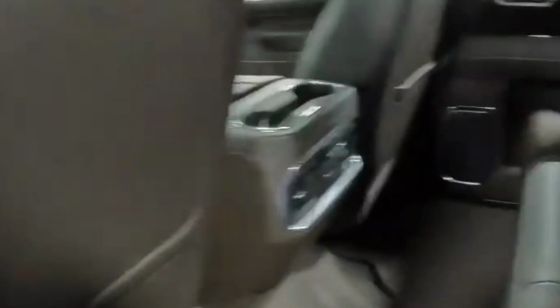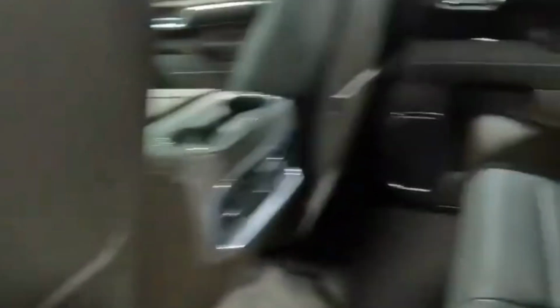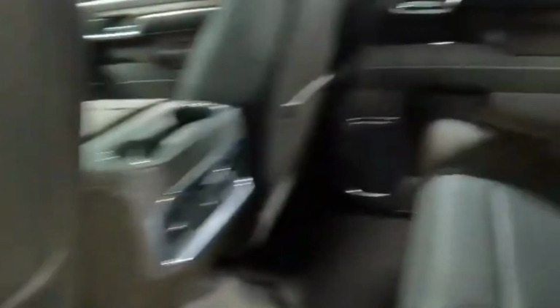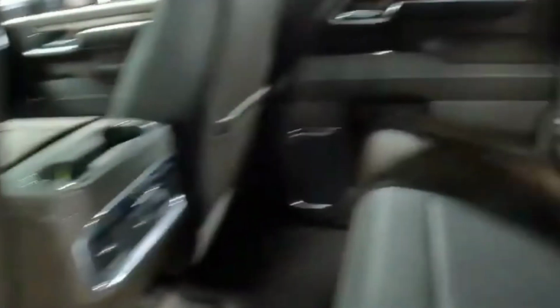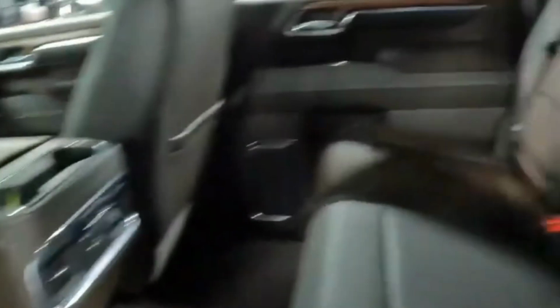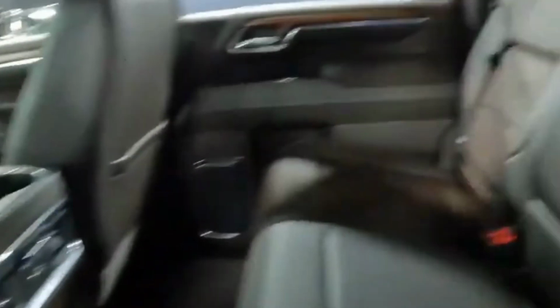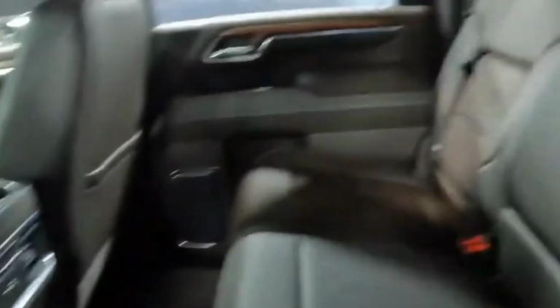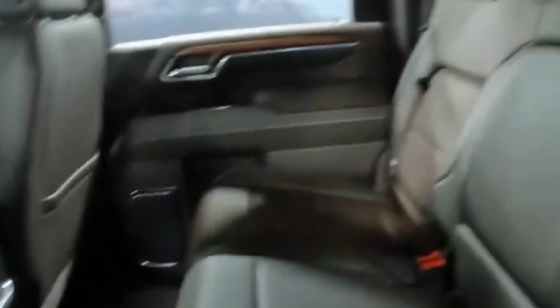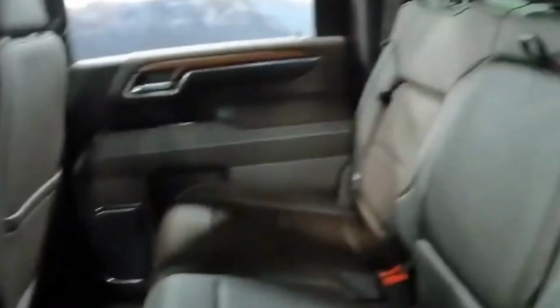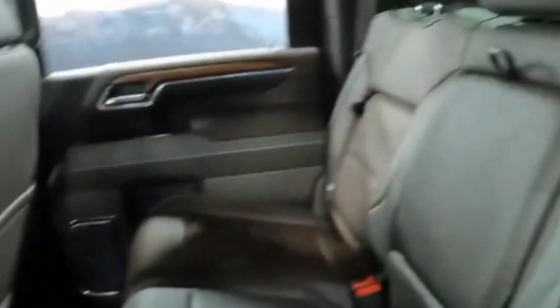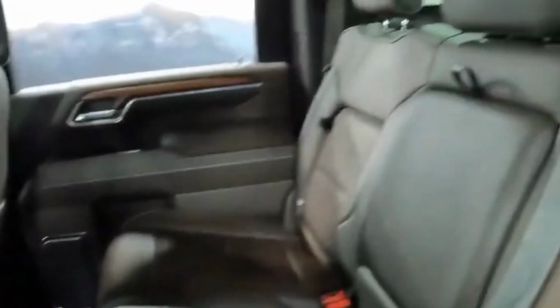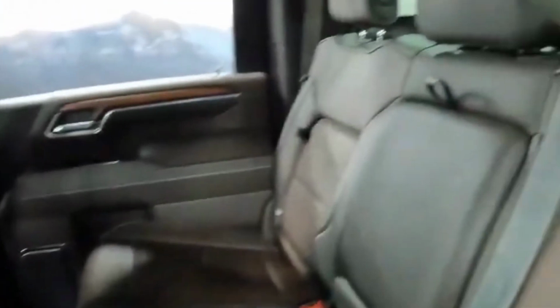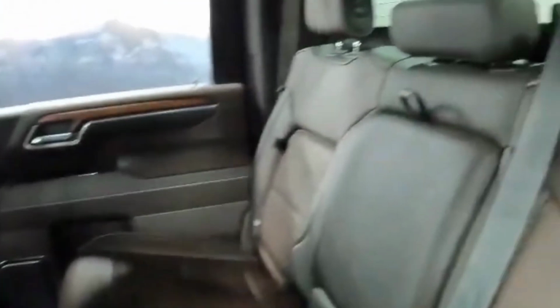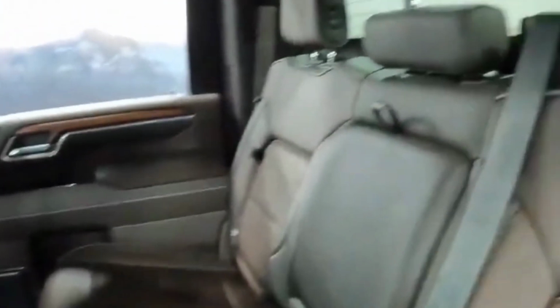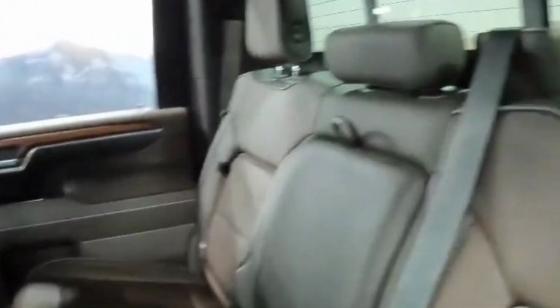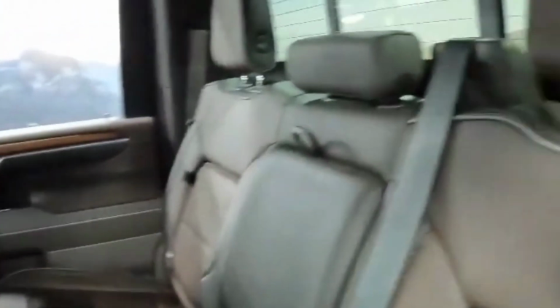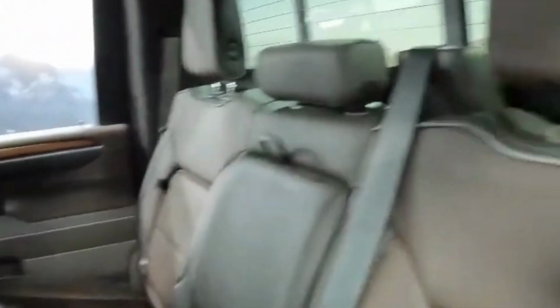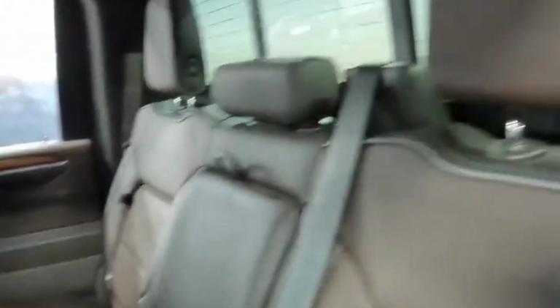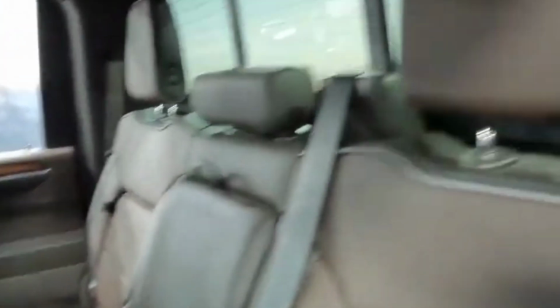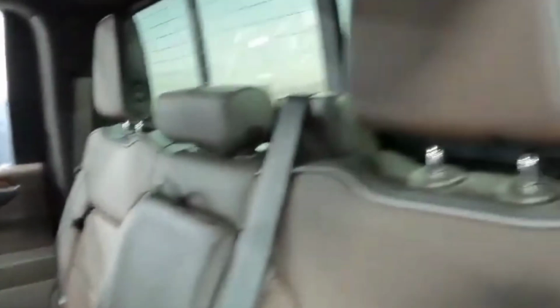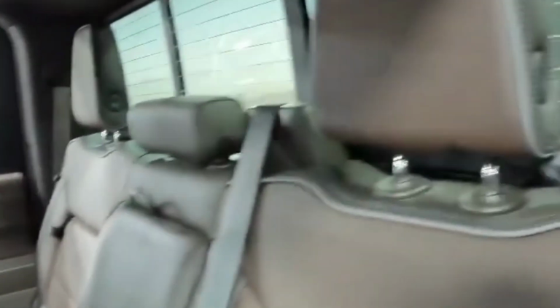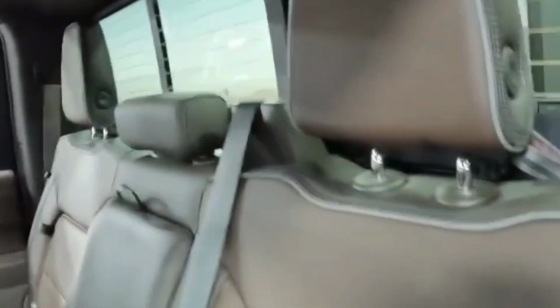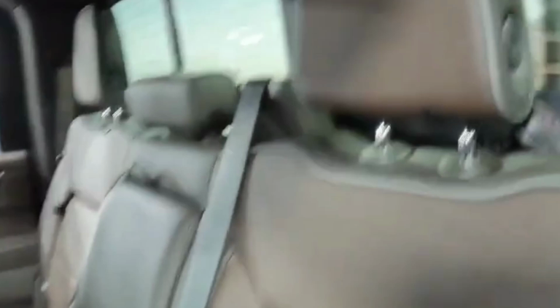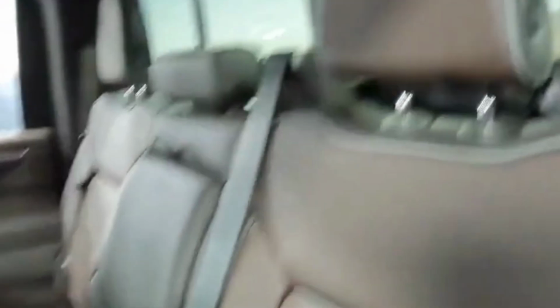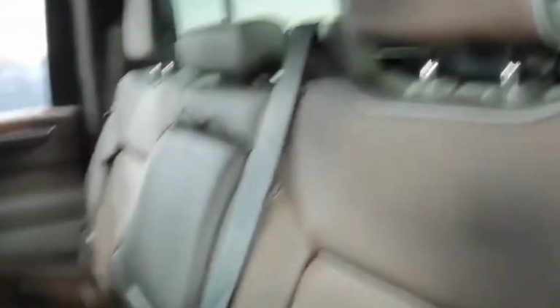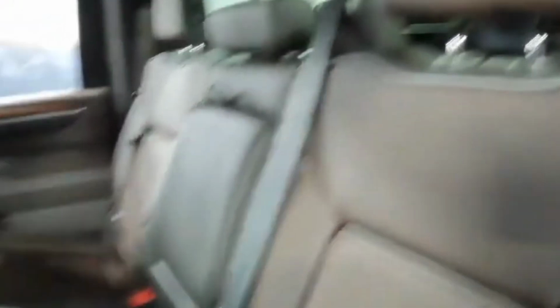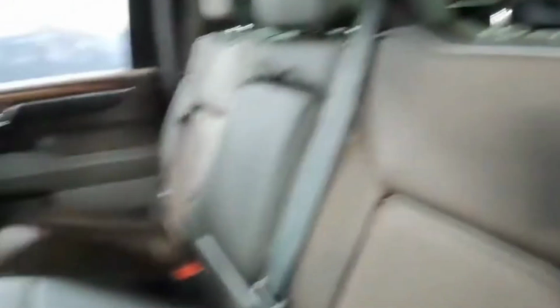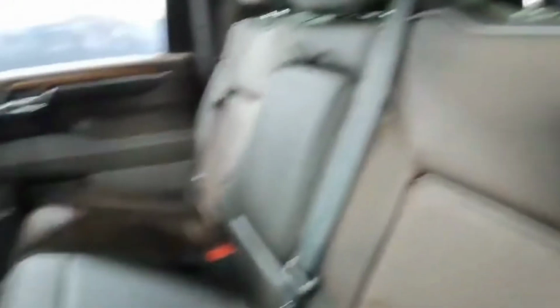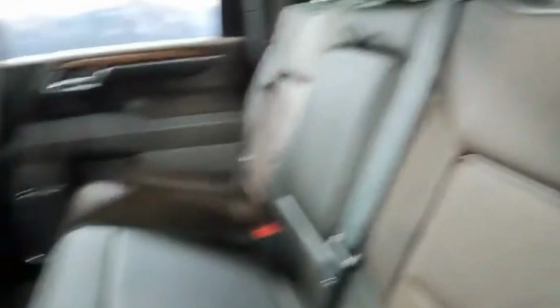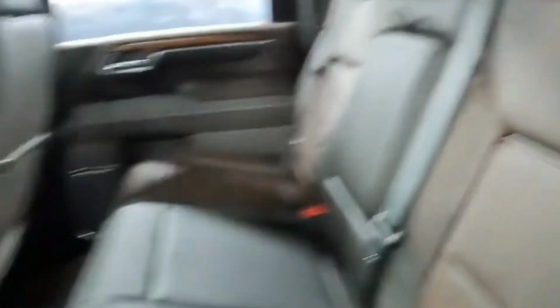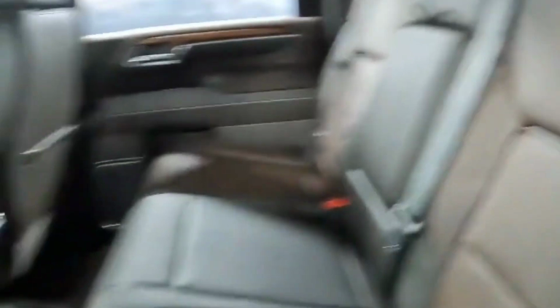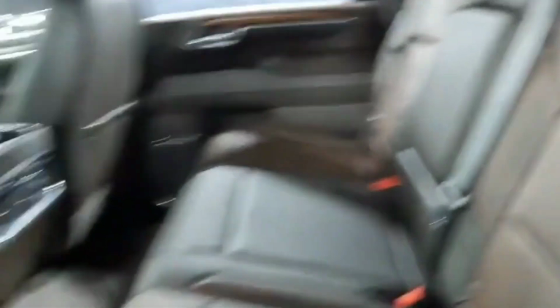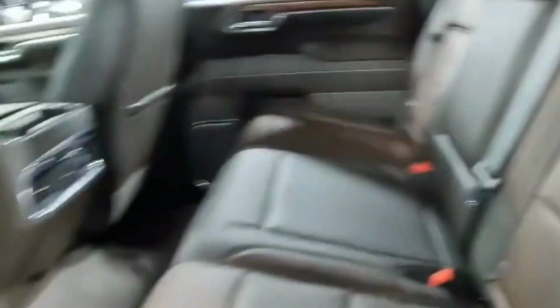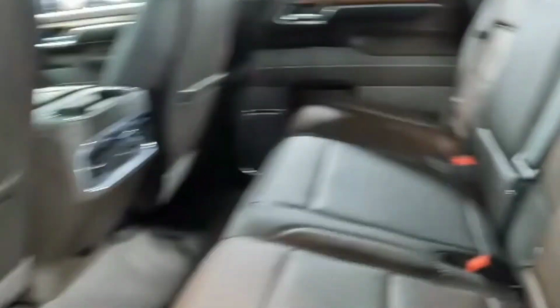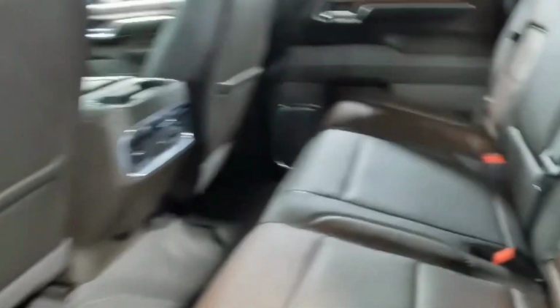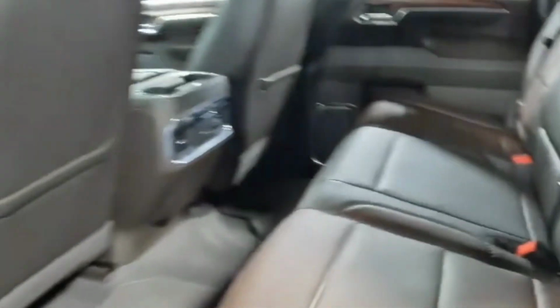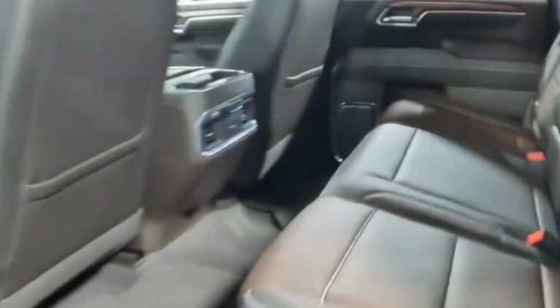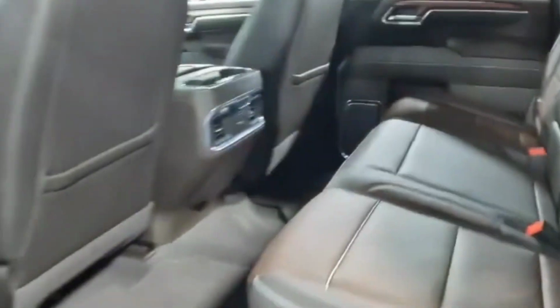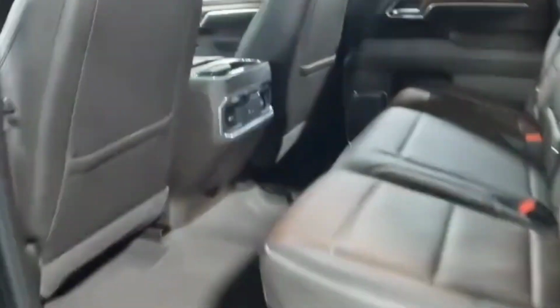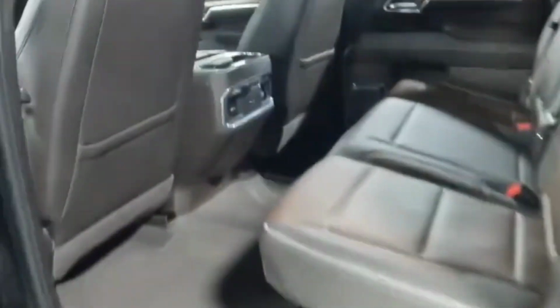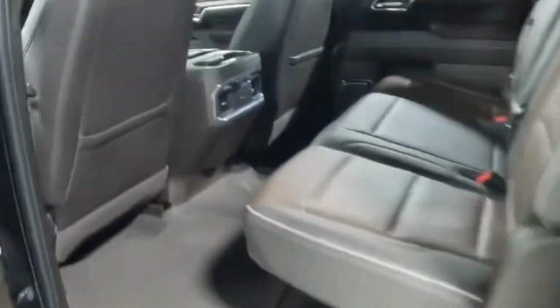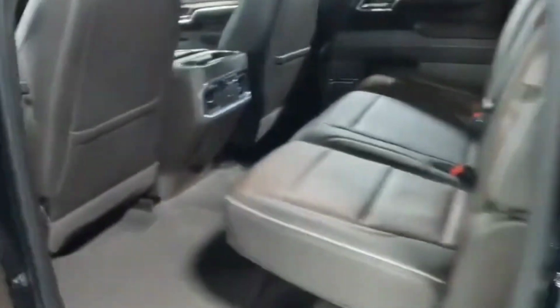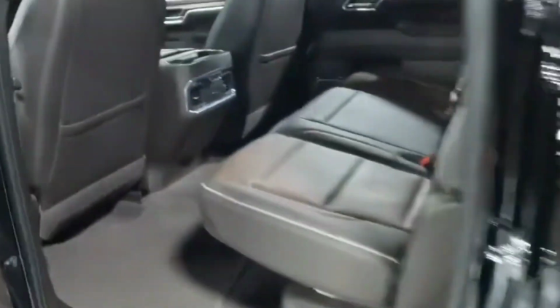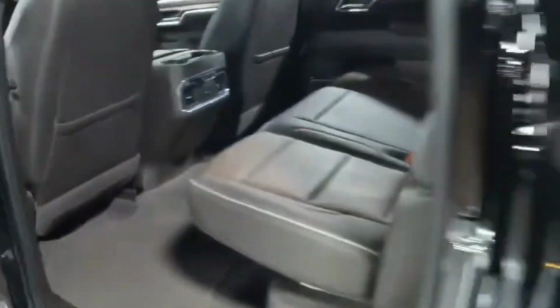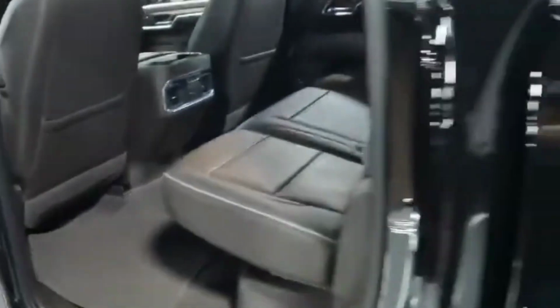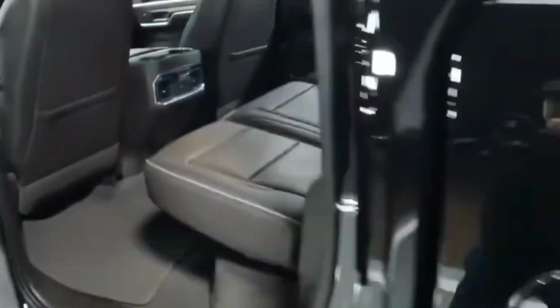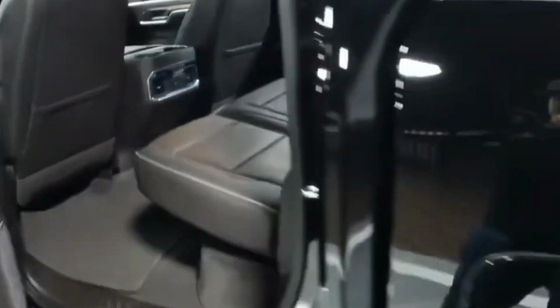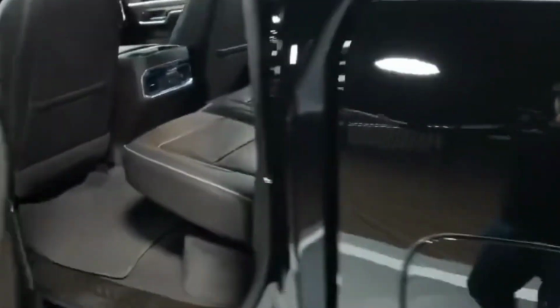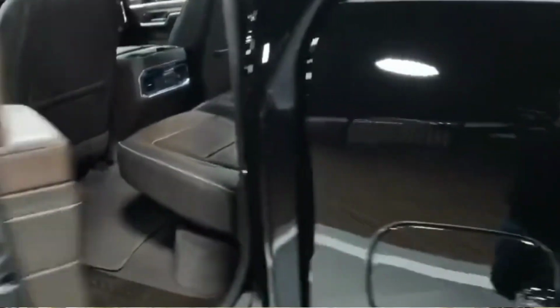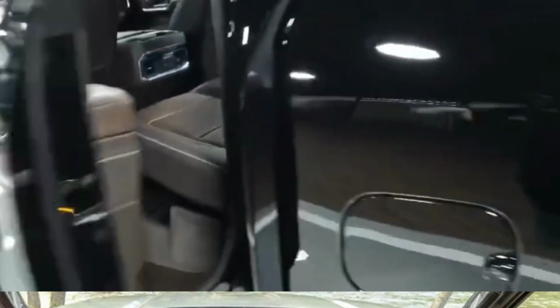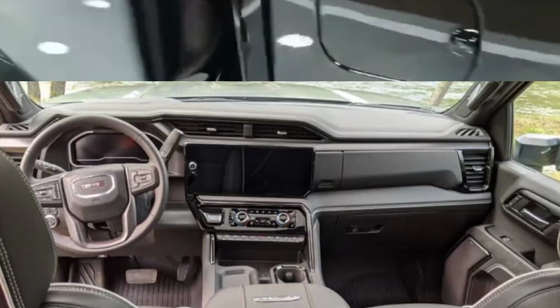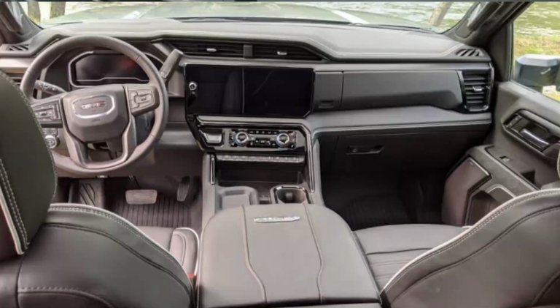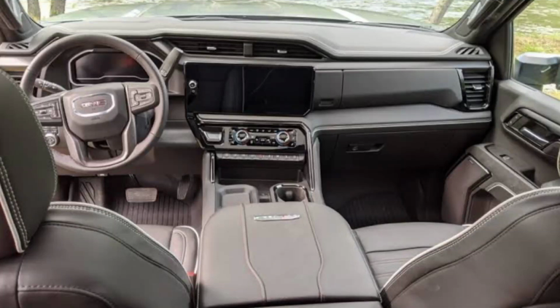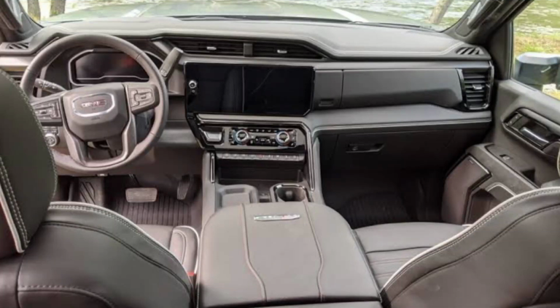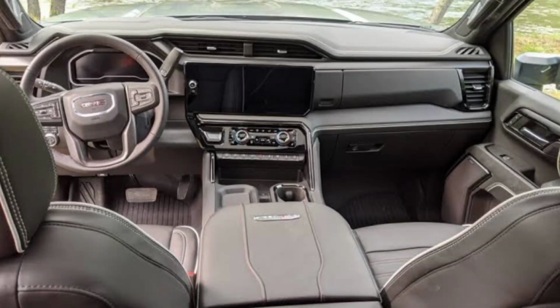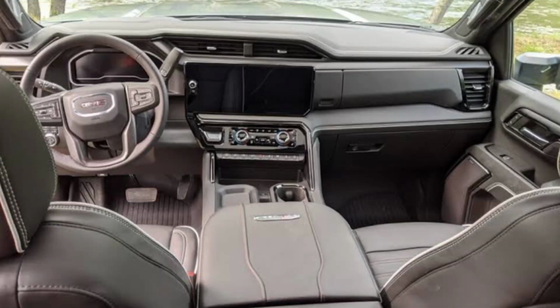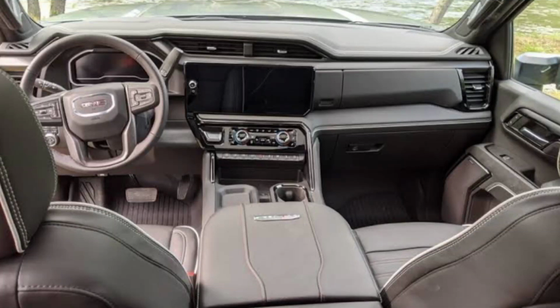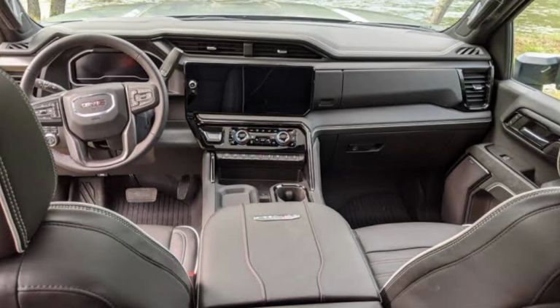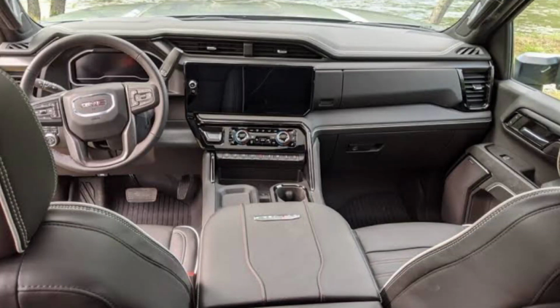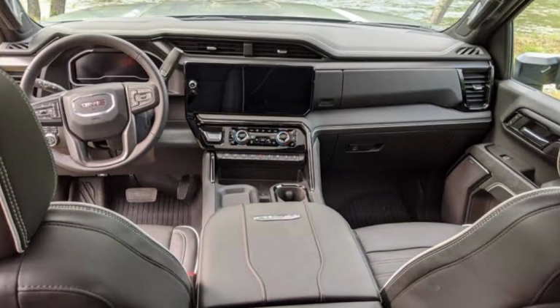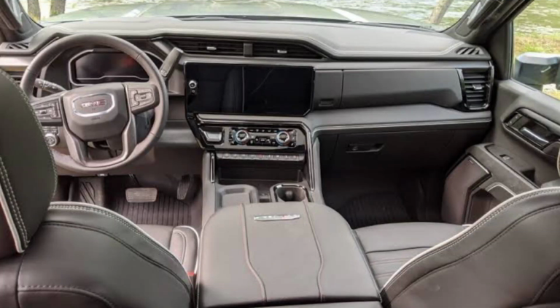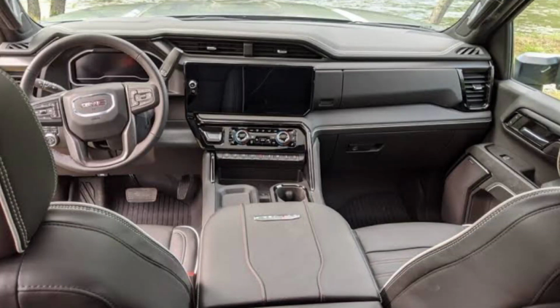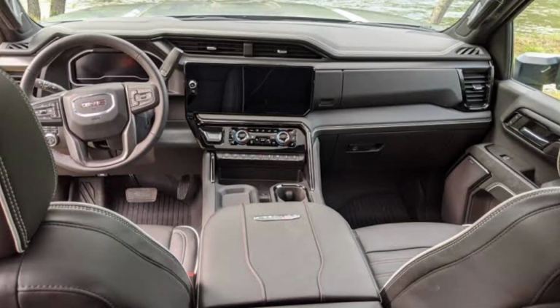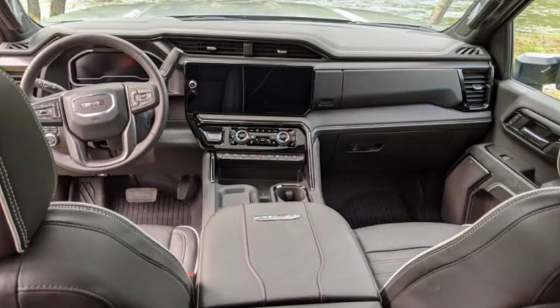Seats. The seats of the 2024 GMC truck are heated and cooled, and are designed to be supportive and comfortable. The front seats are also power adjustable and come with a lumbar support feature.